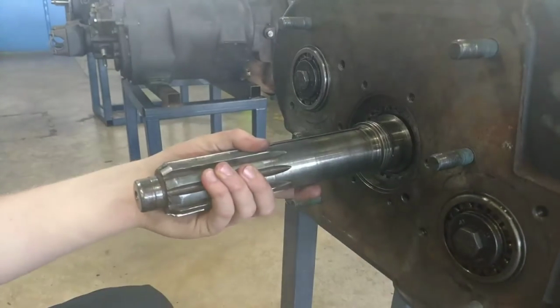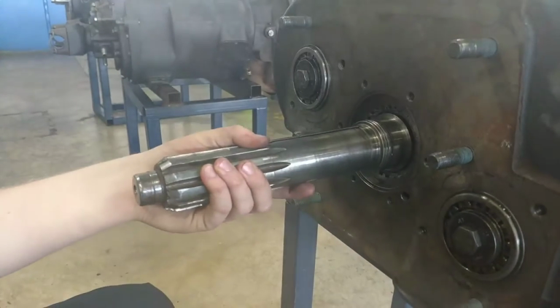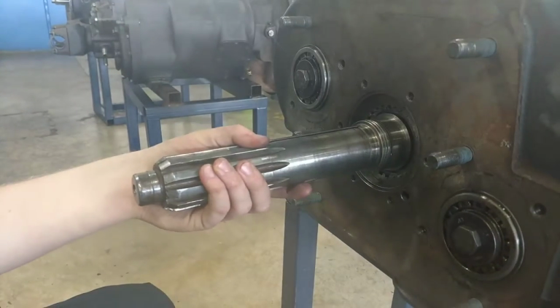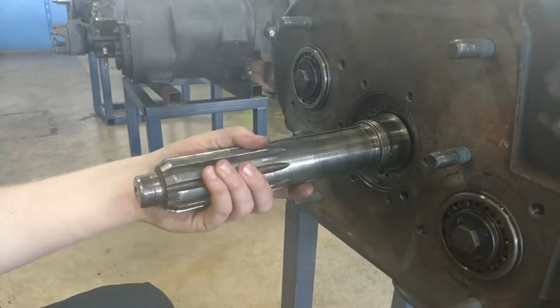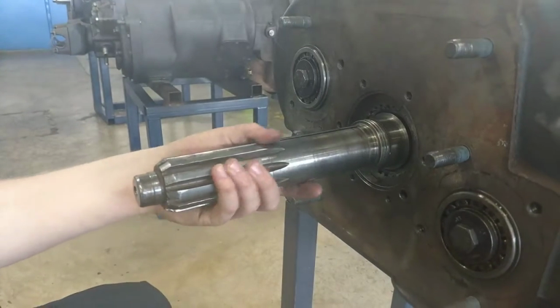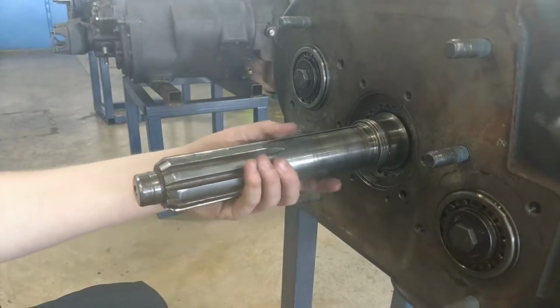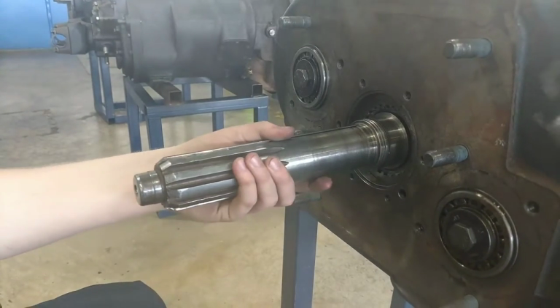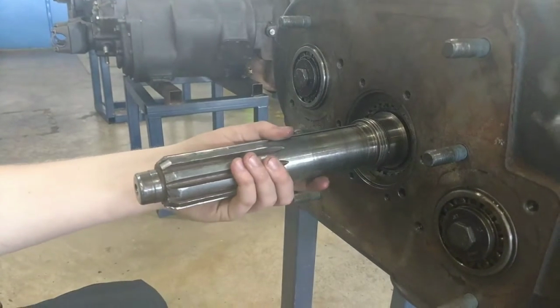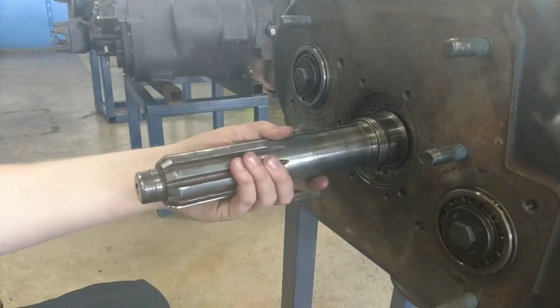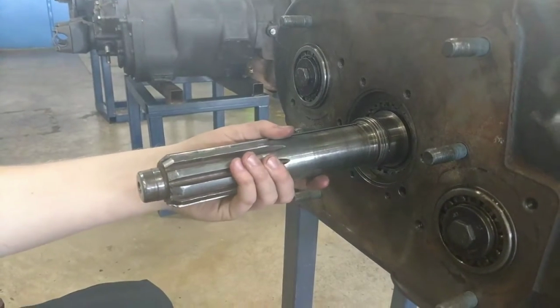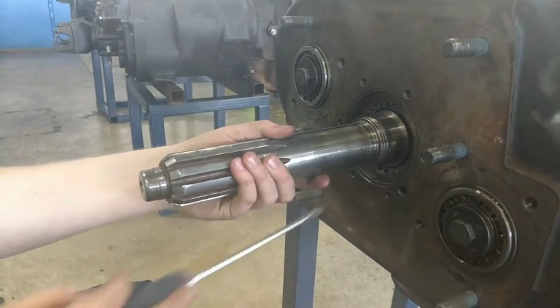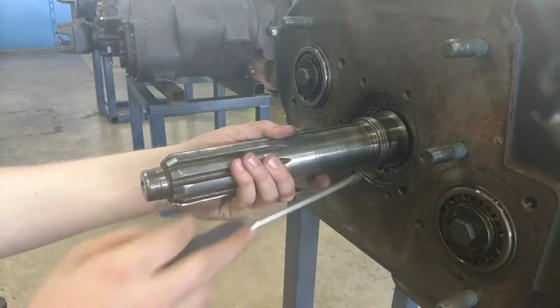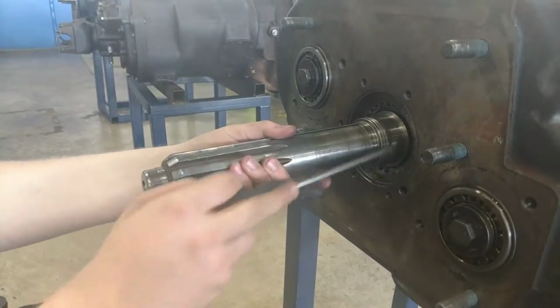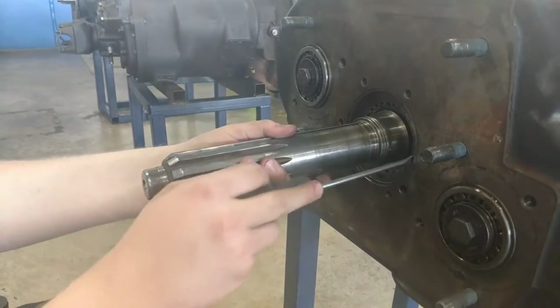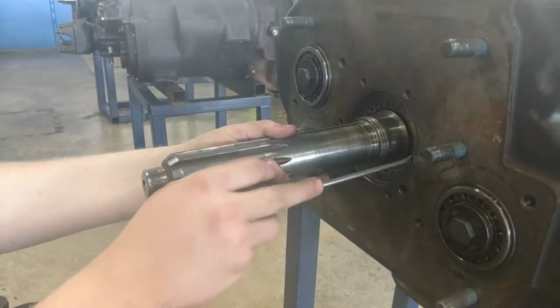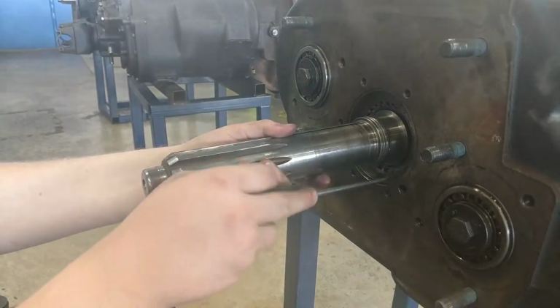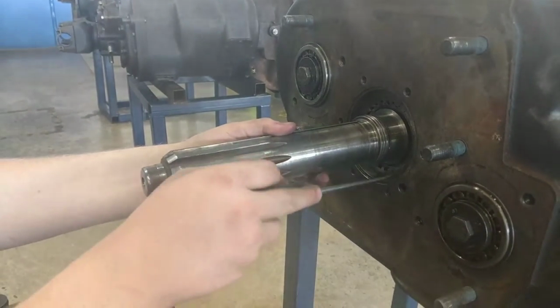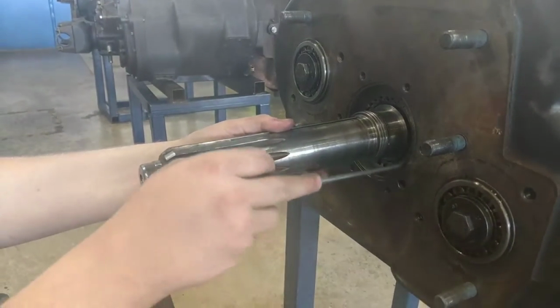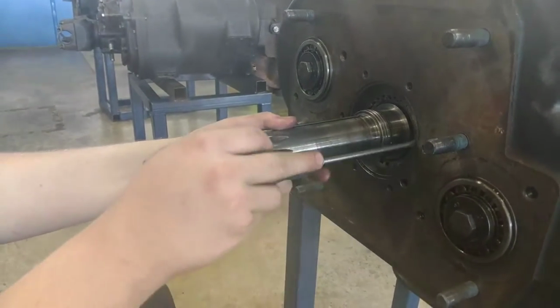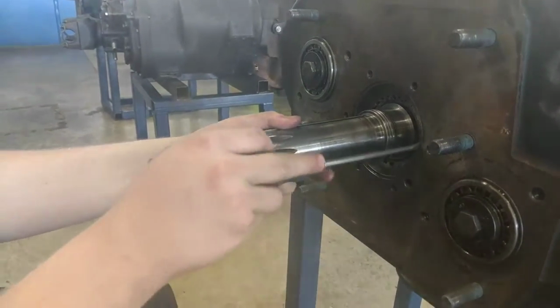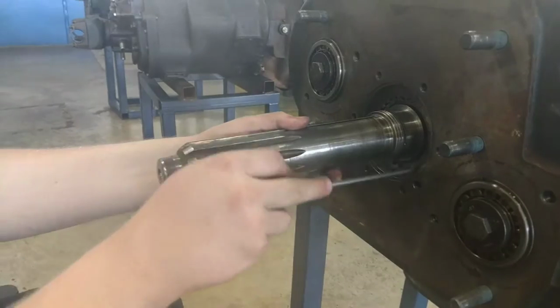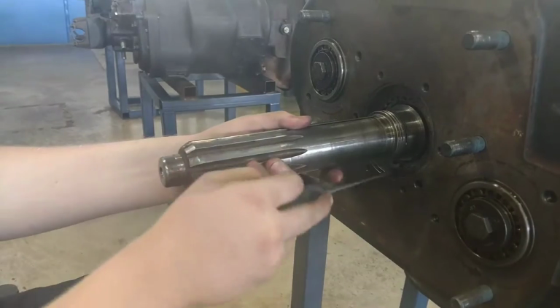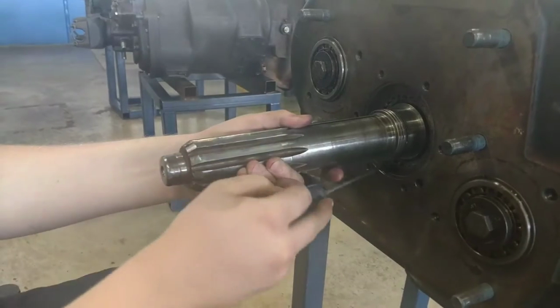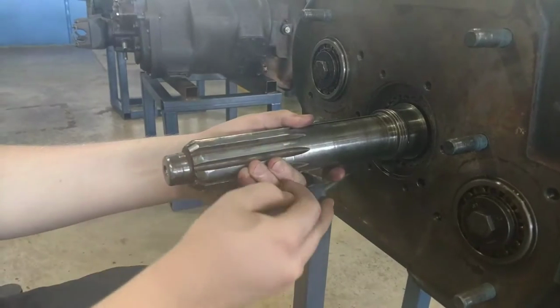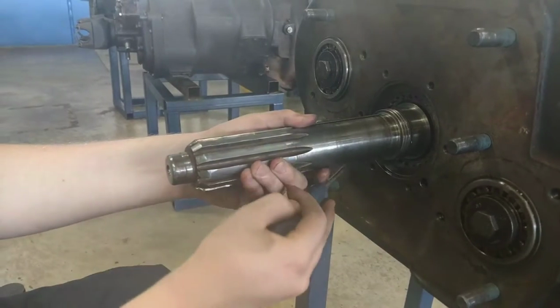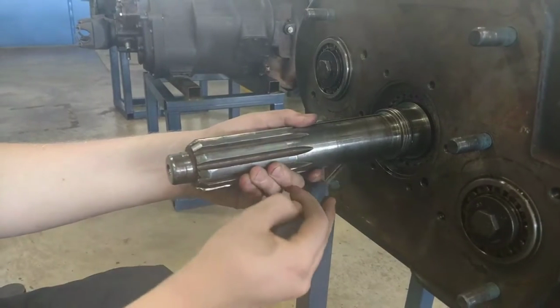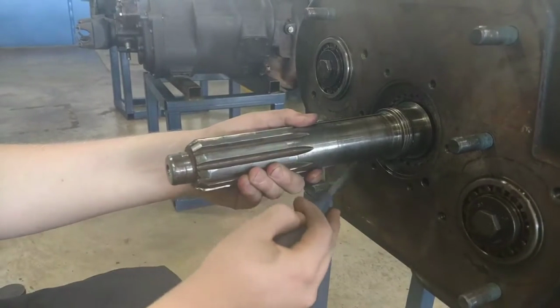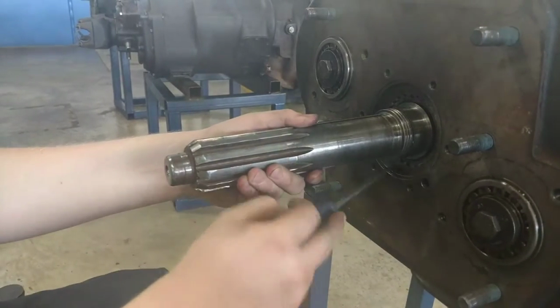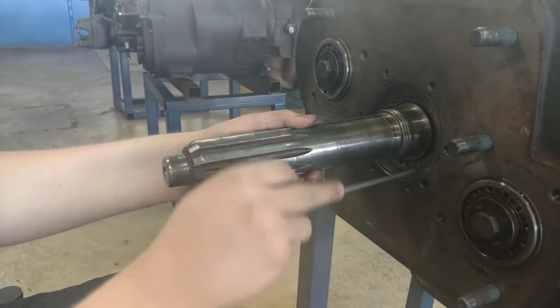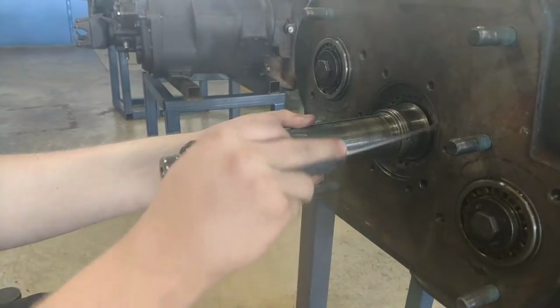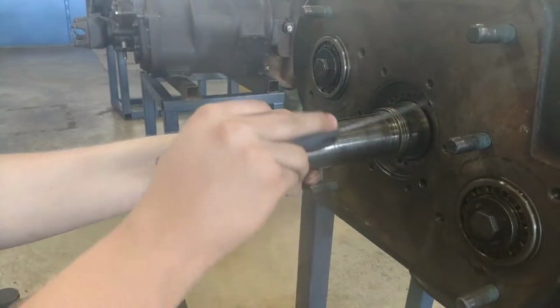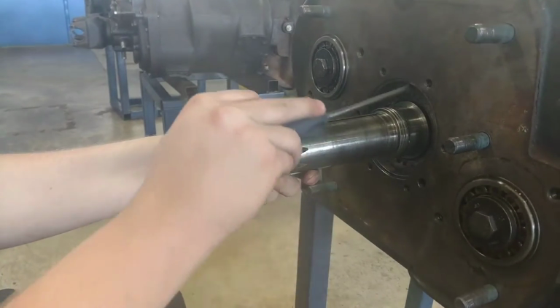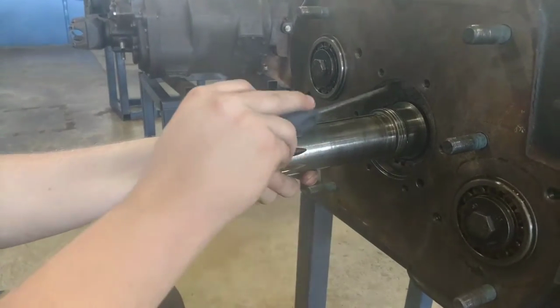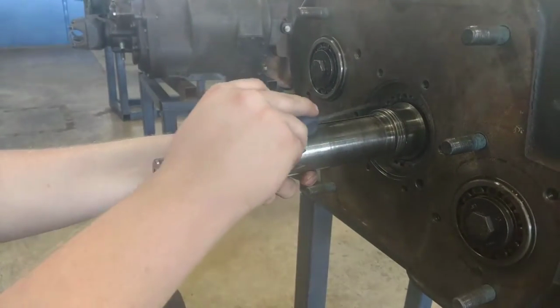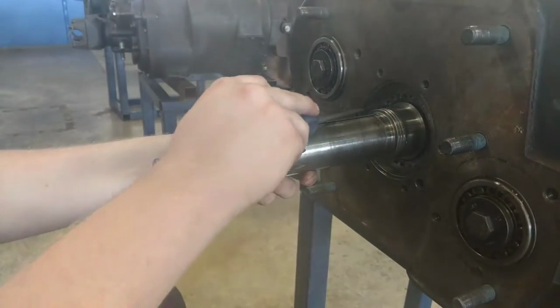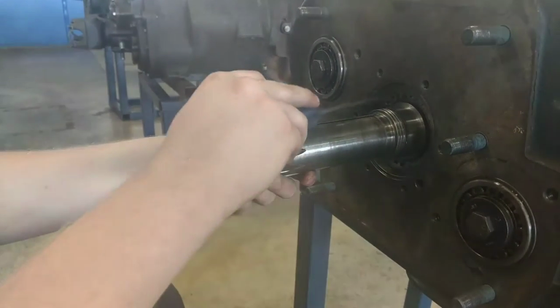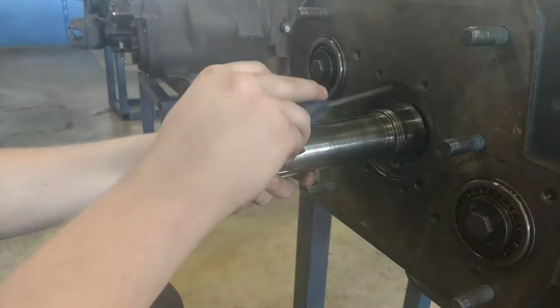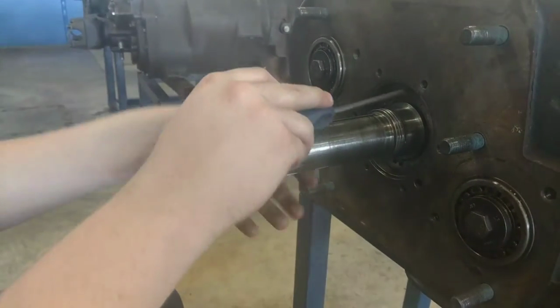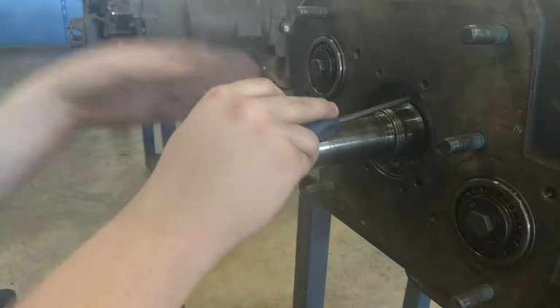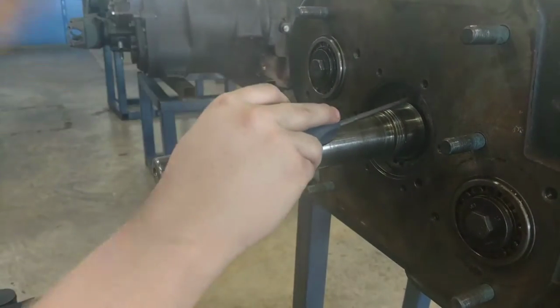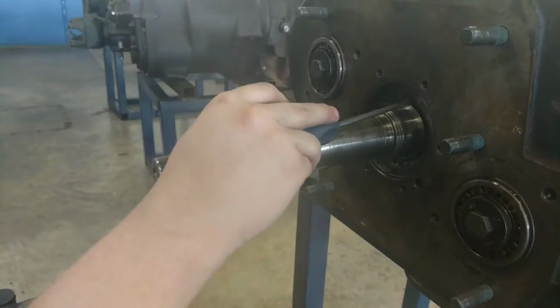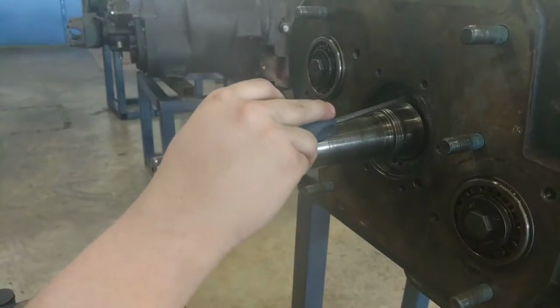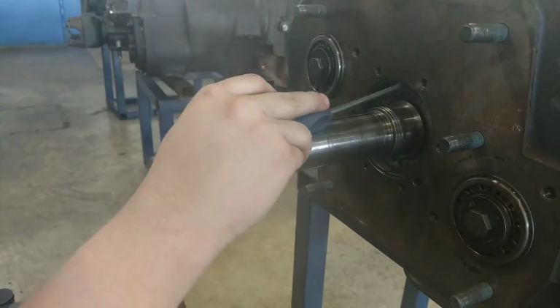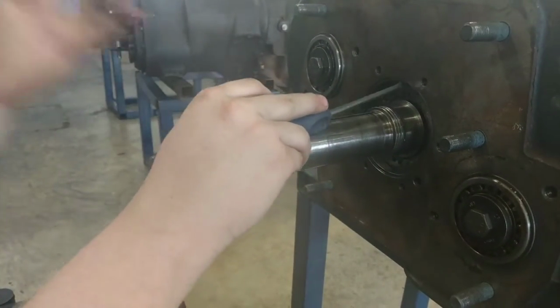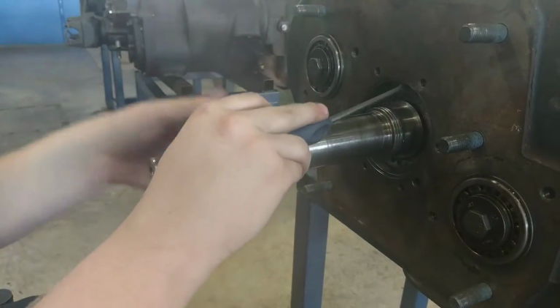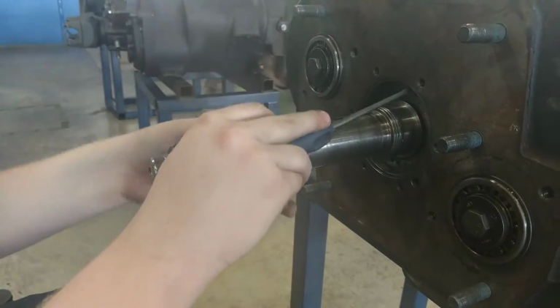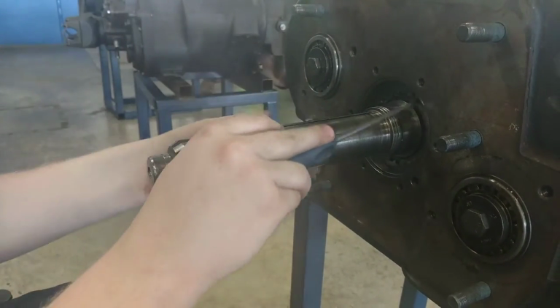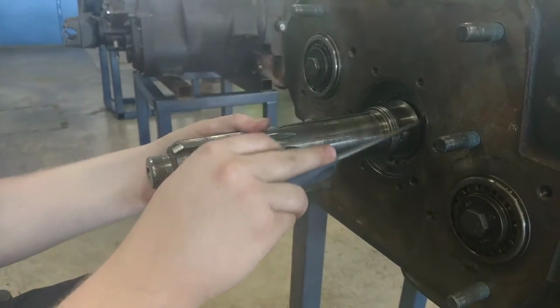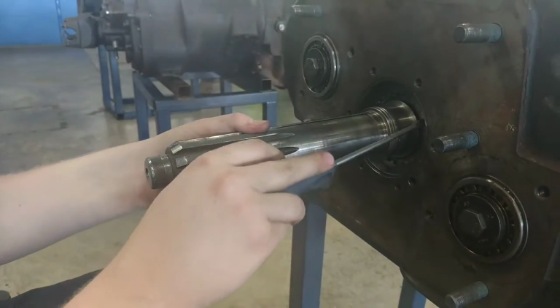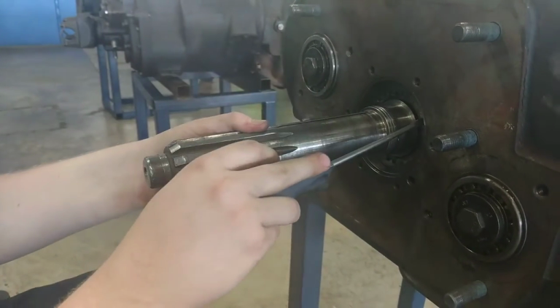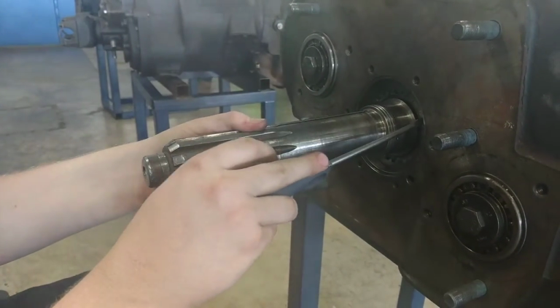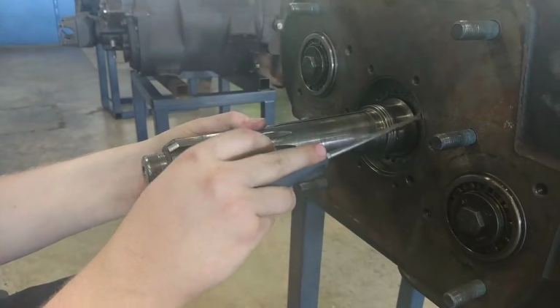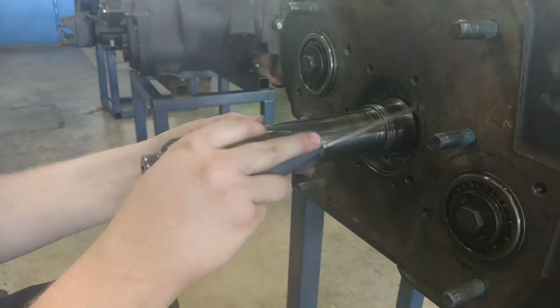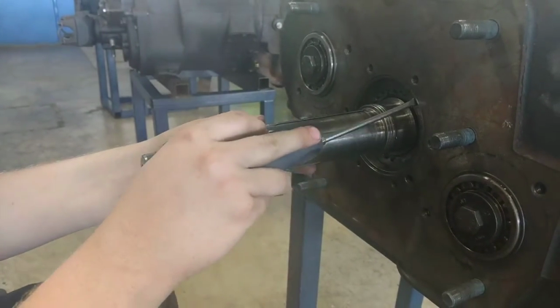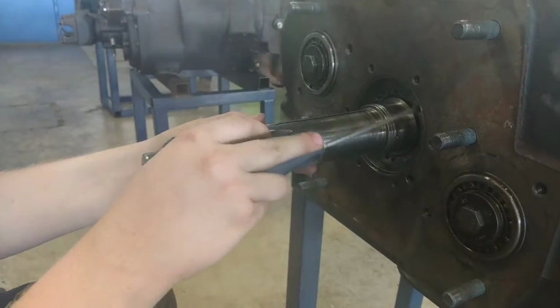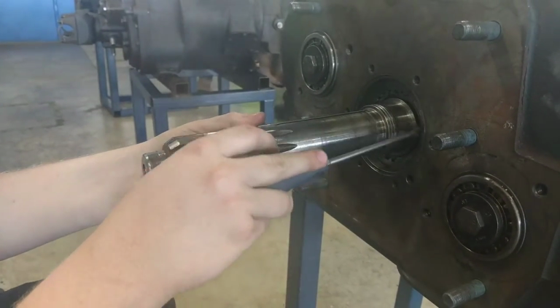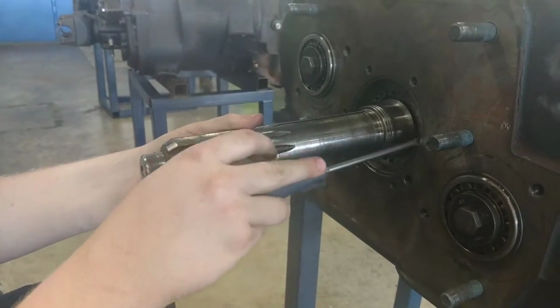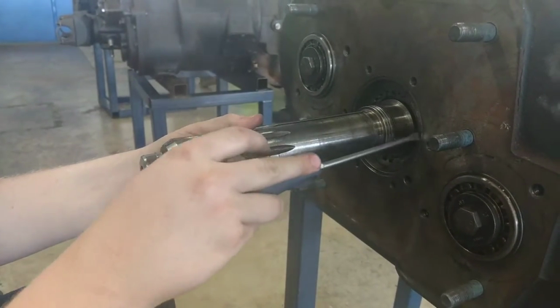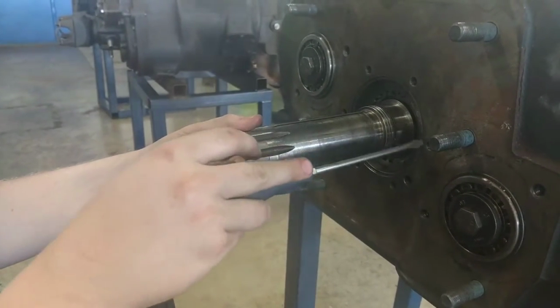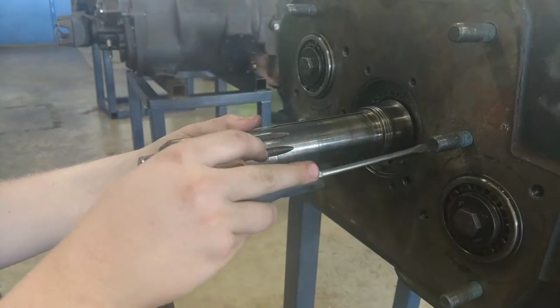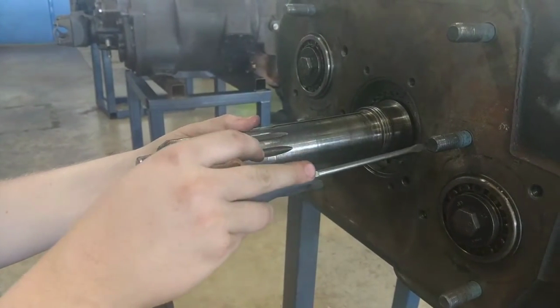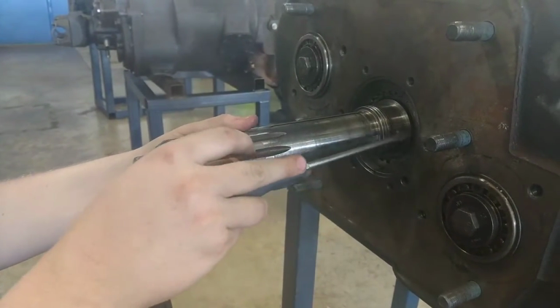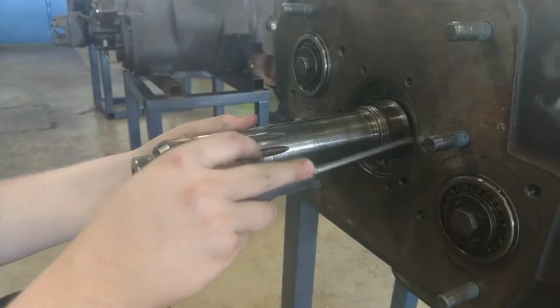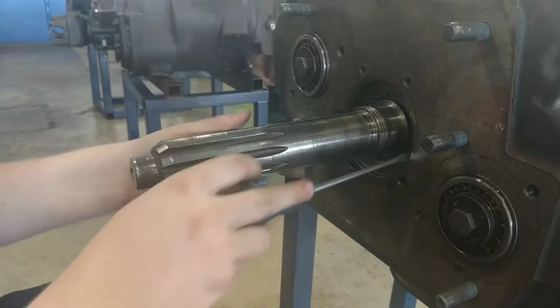Once that's in, pull this all the way forward so your drive gear is sitting in the correct position. You're not going to impede on the movement and operation of your shifting clutch.